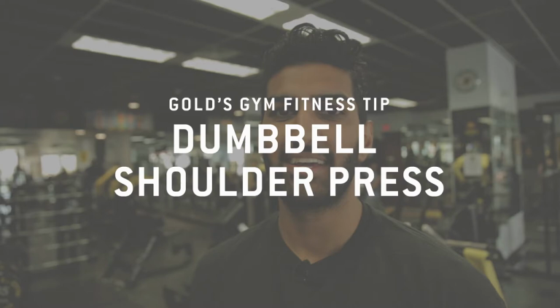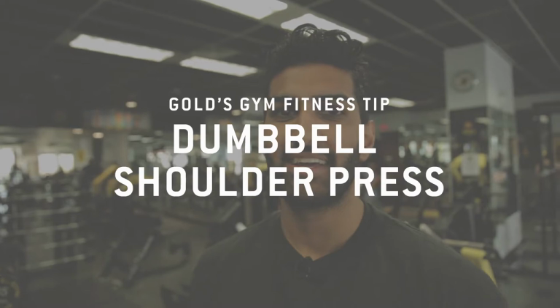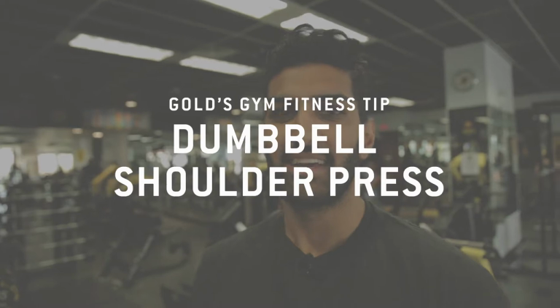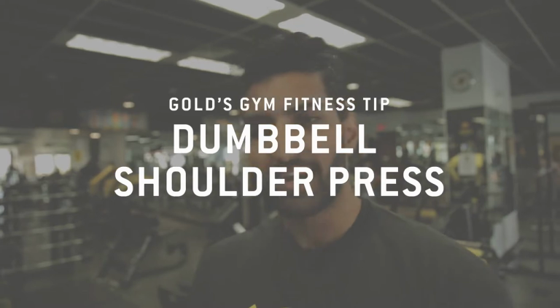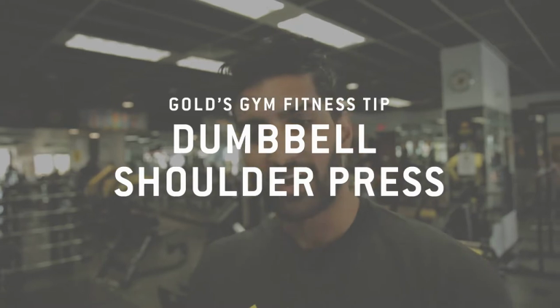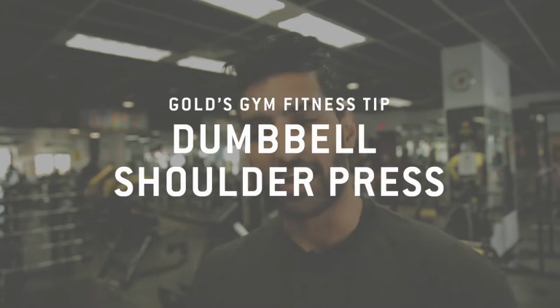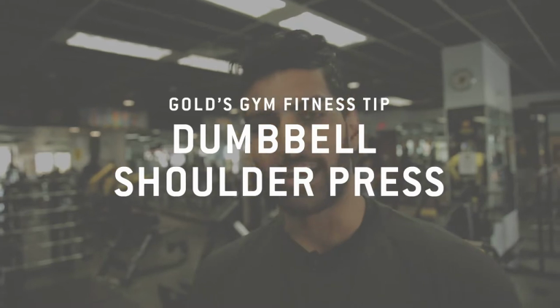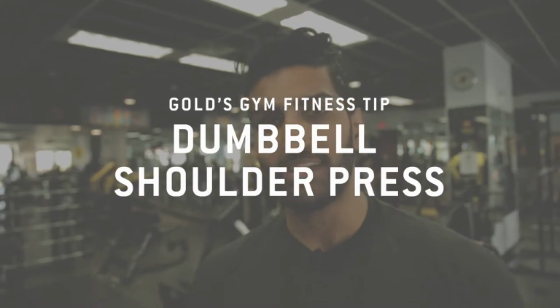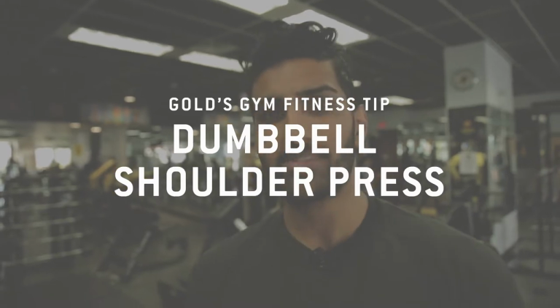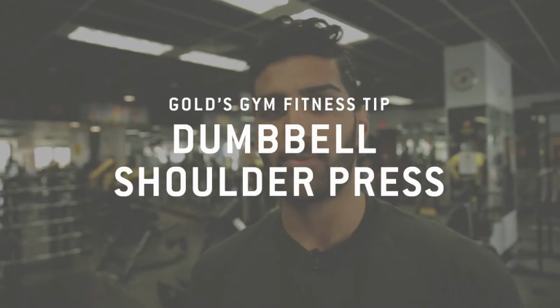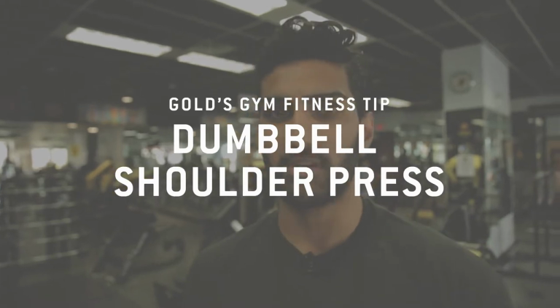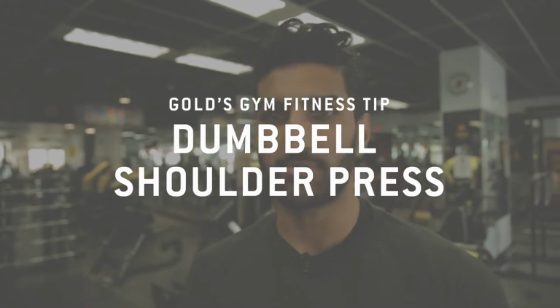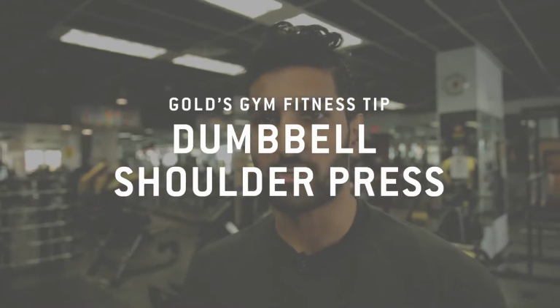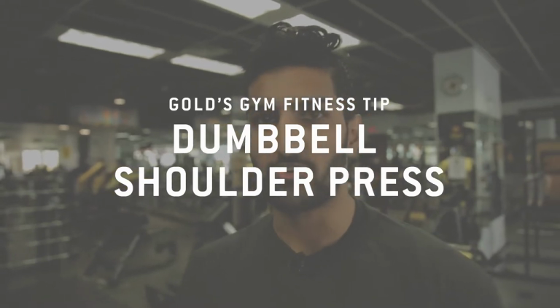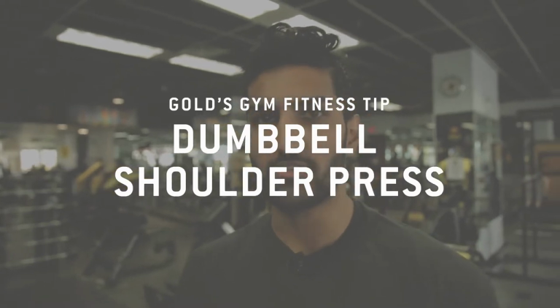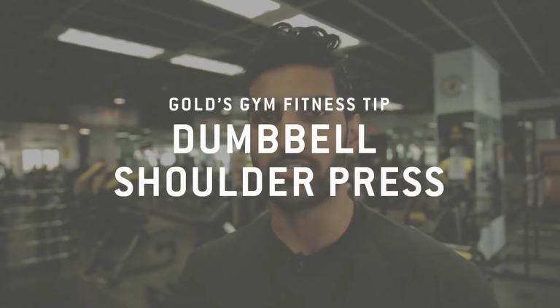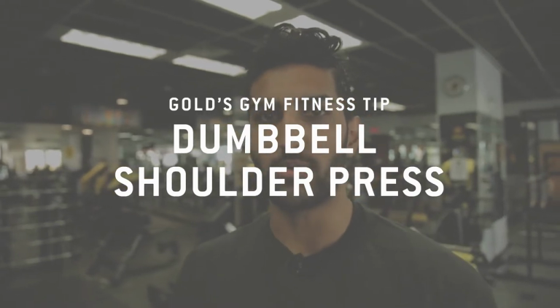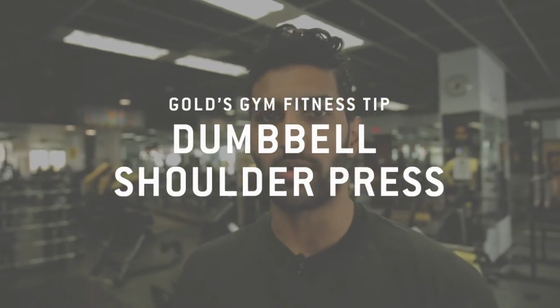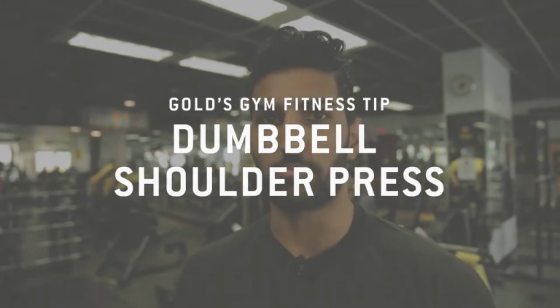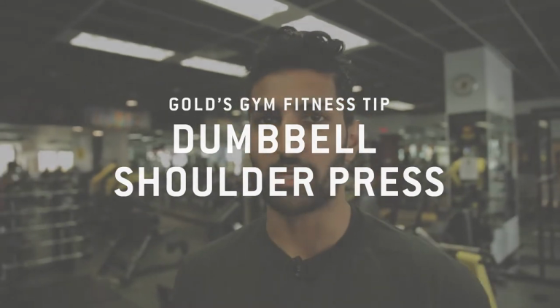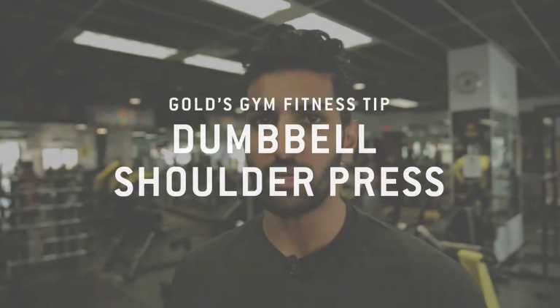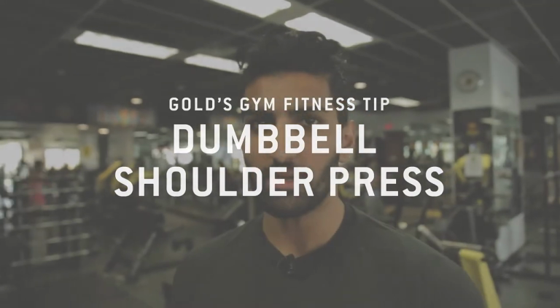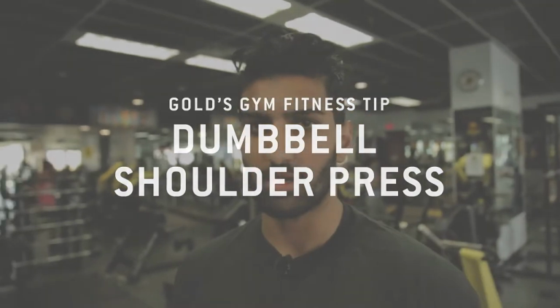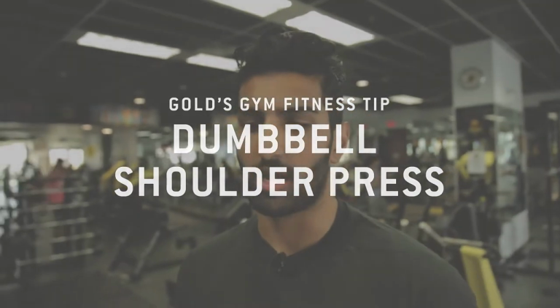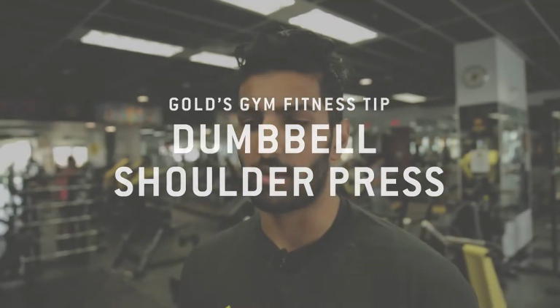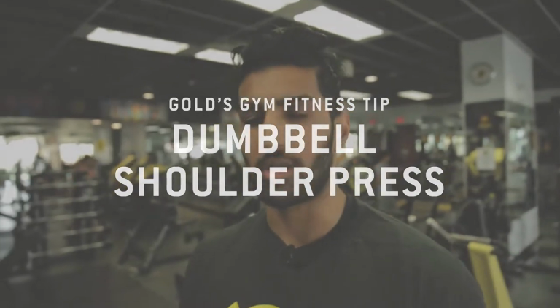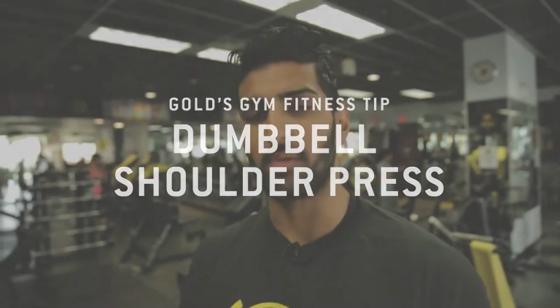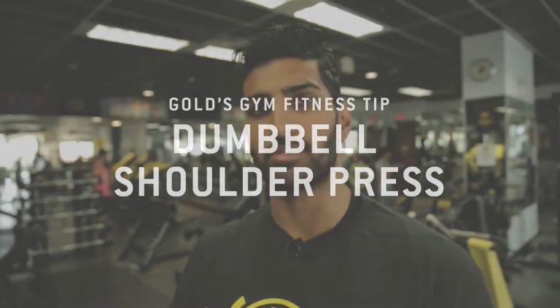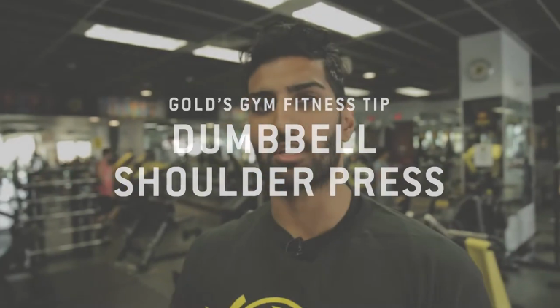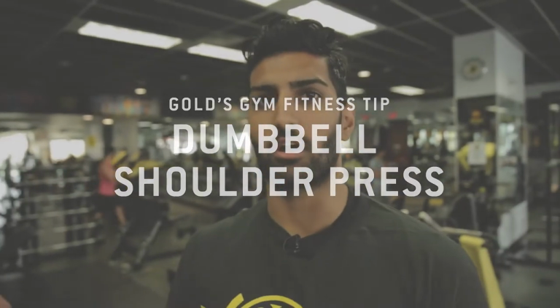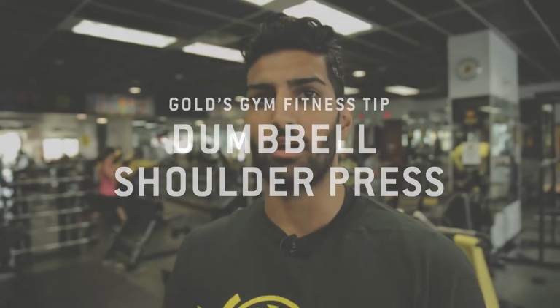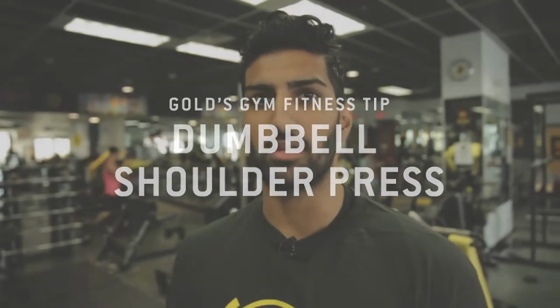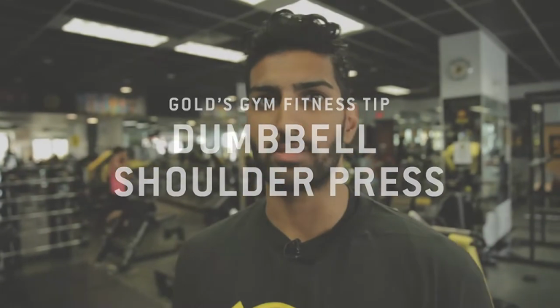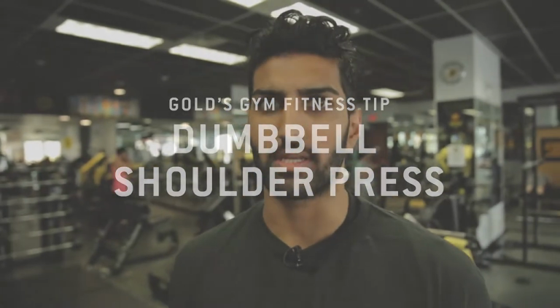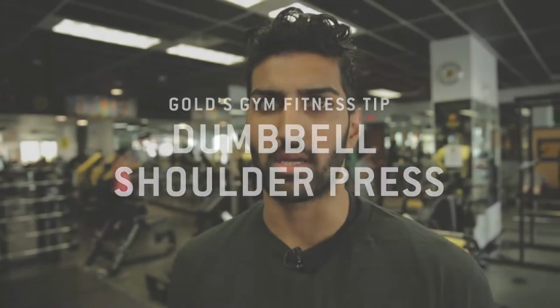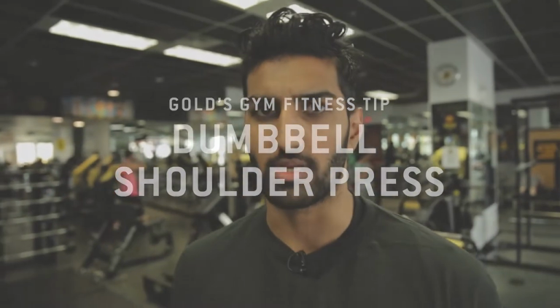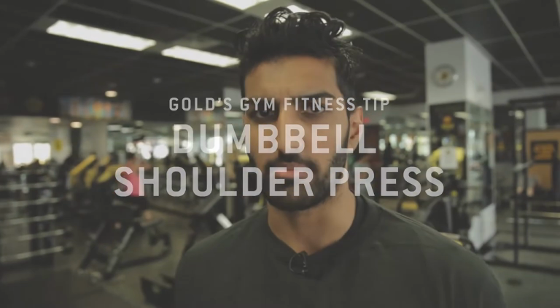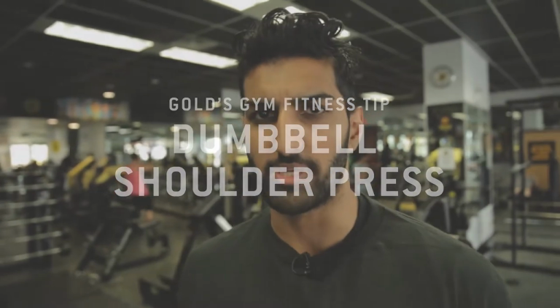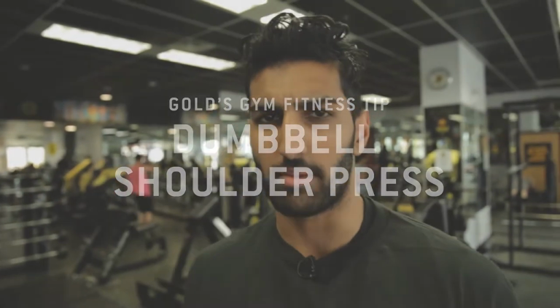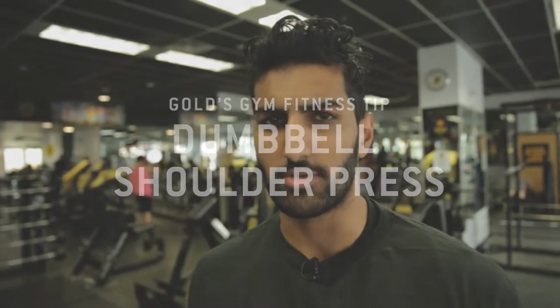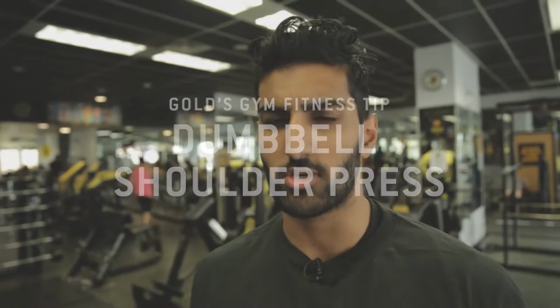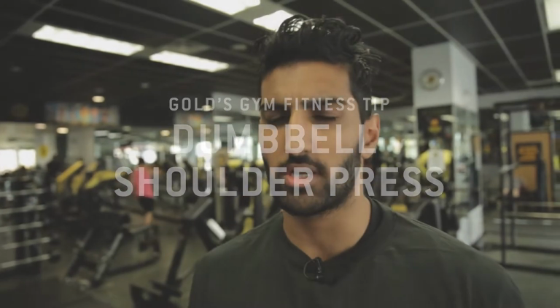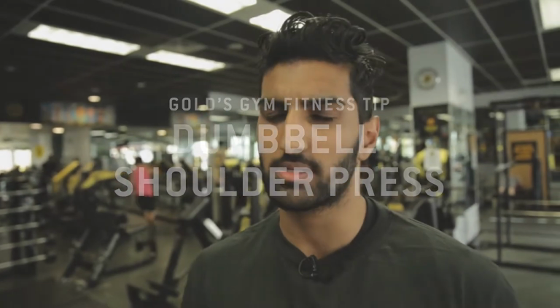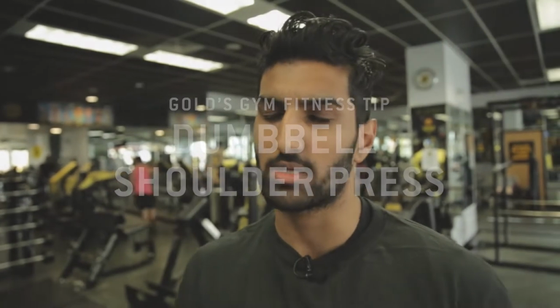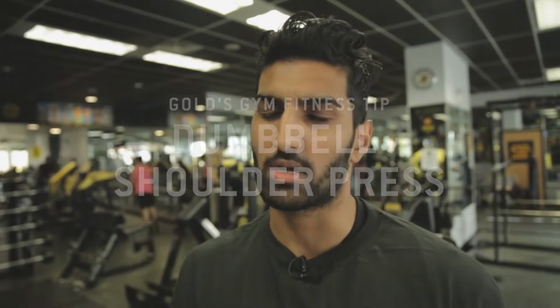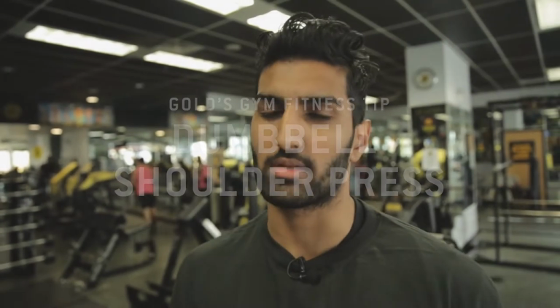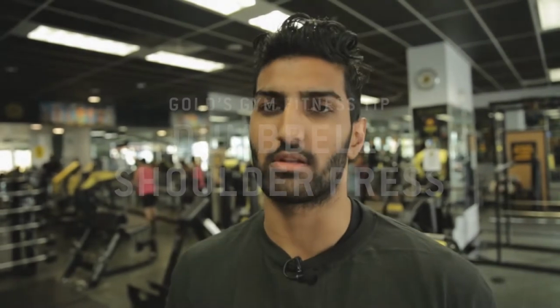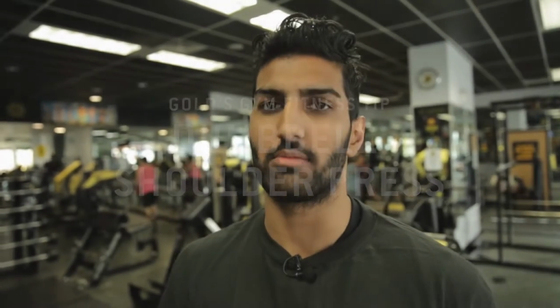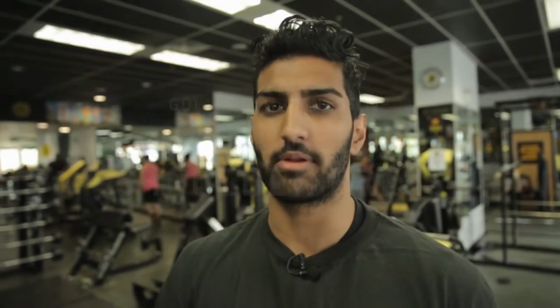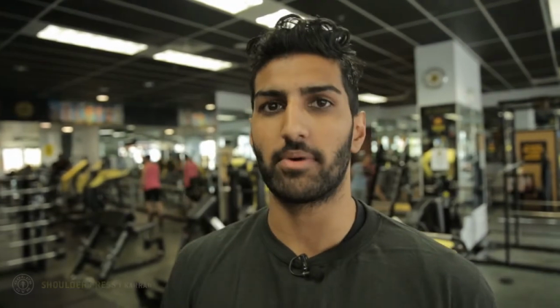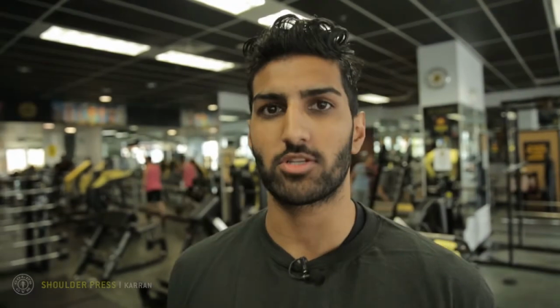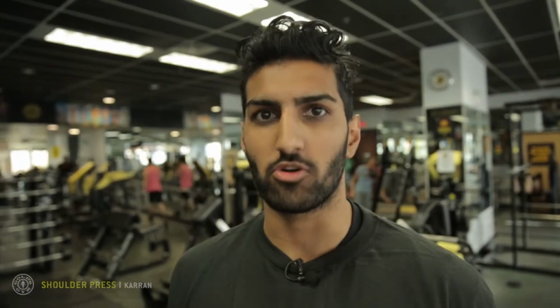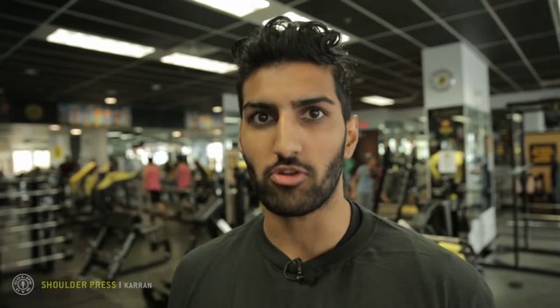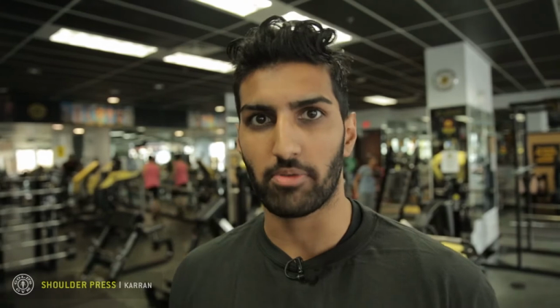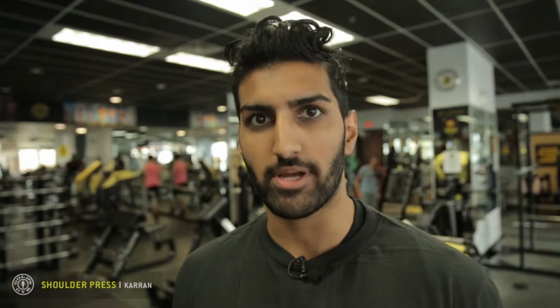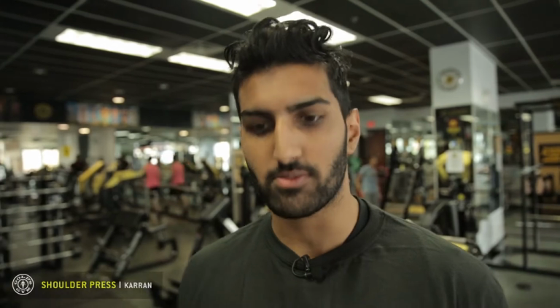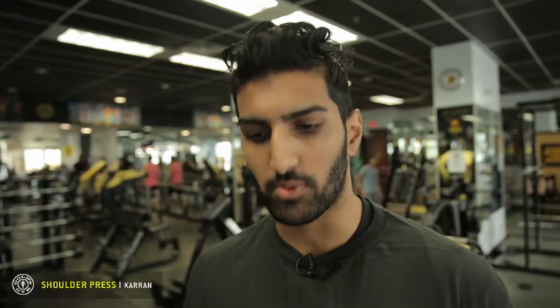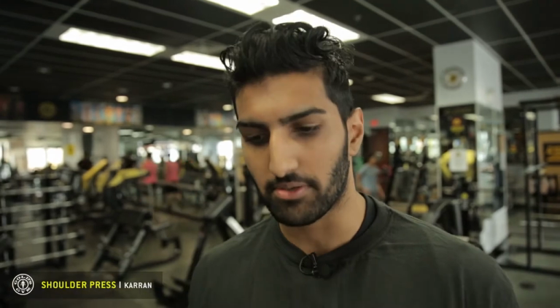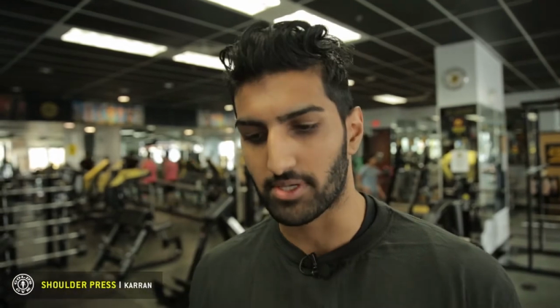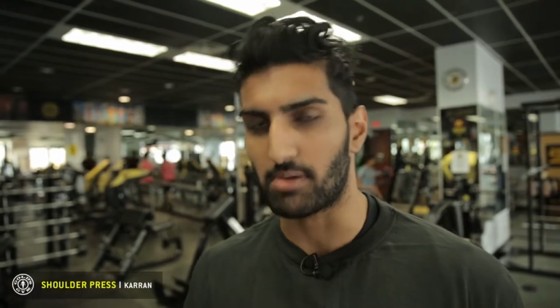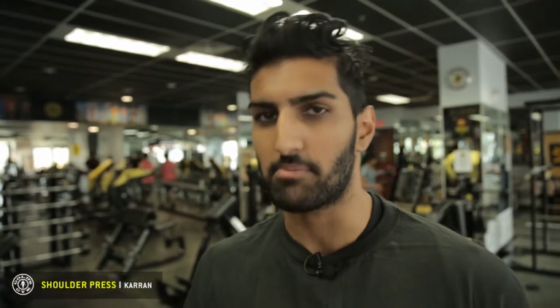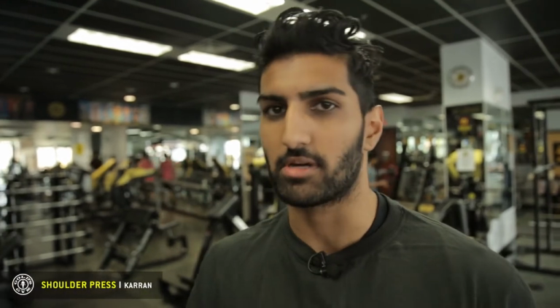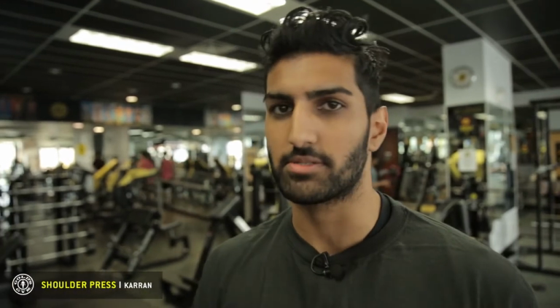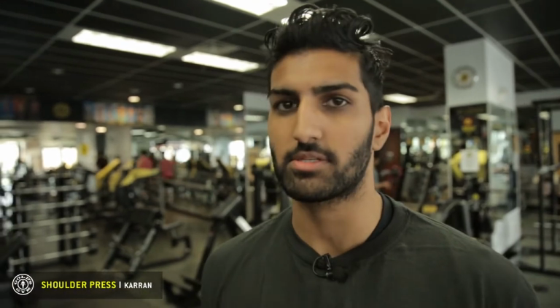Hi guys, welcome to Gold's Gym. My name is Karin and today I'm going to be demonstrating and talking a little bit about shoulder press with dumbbells.